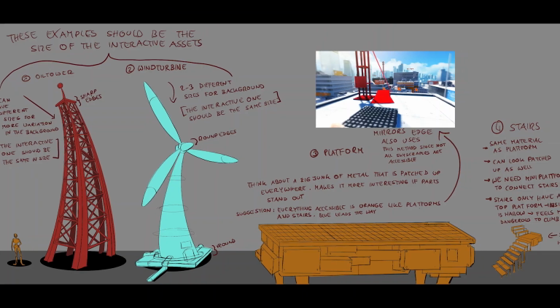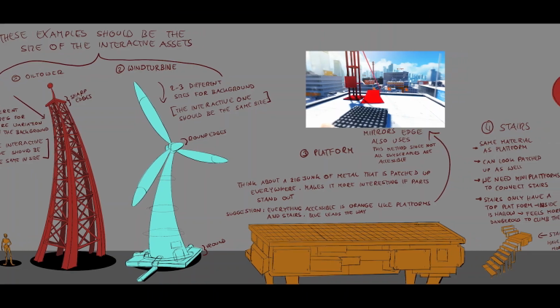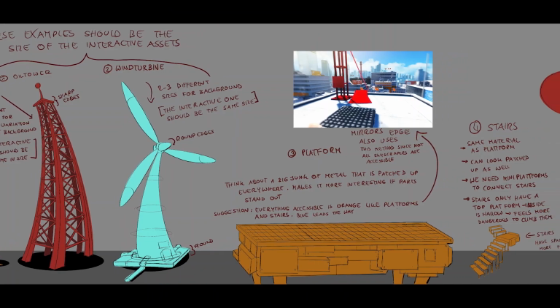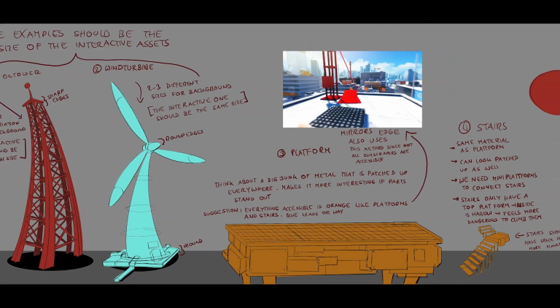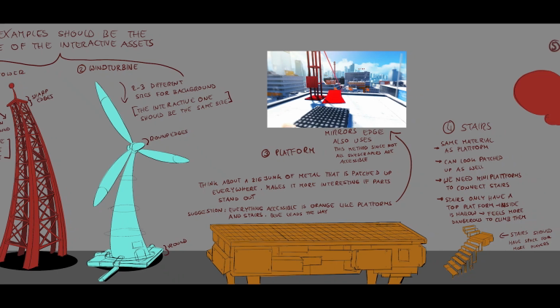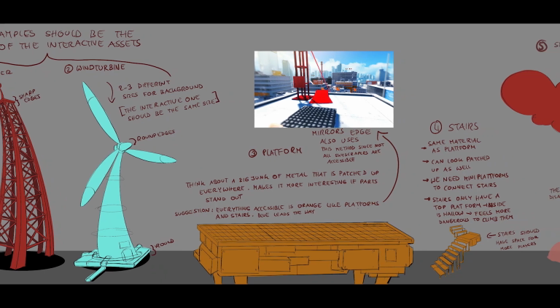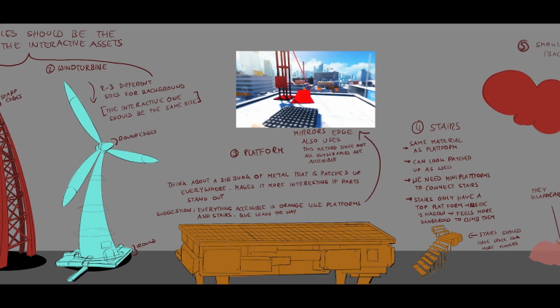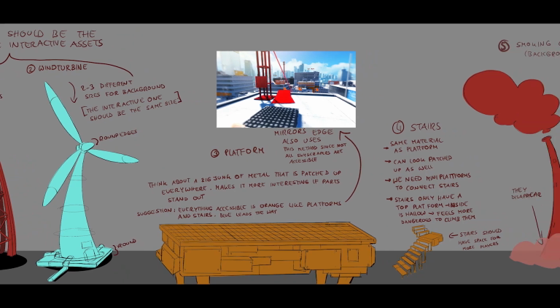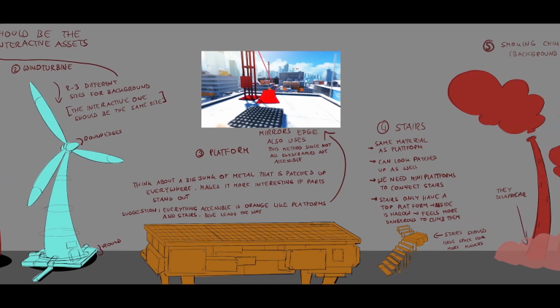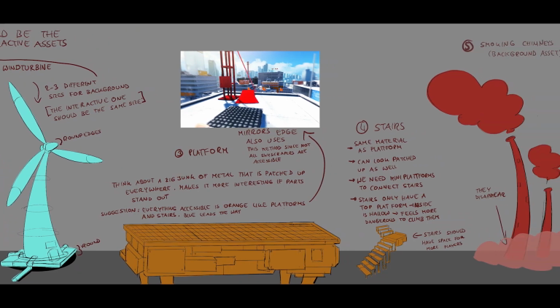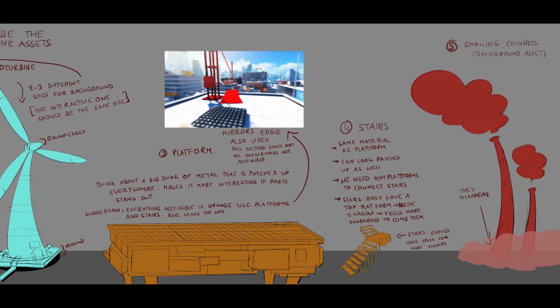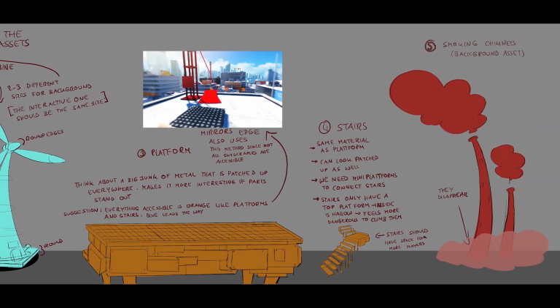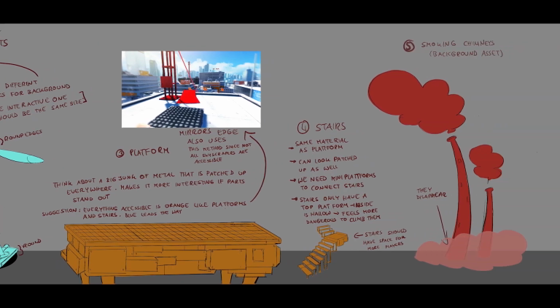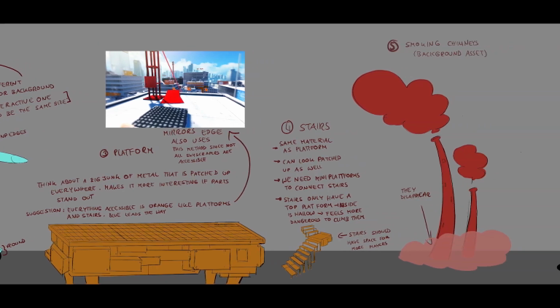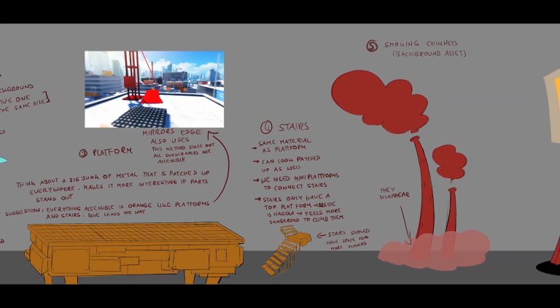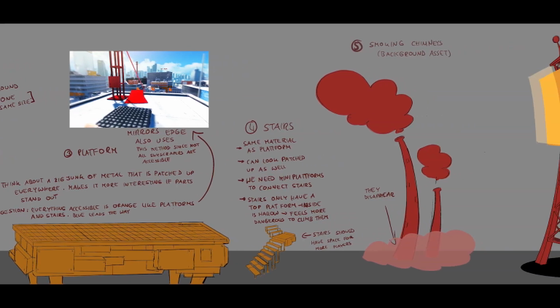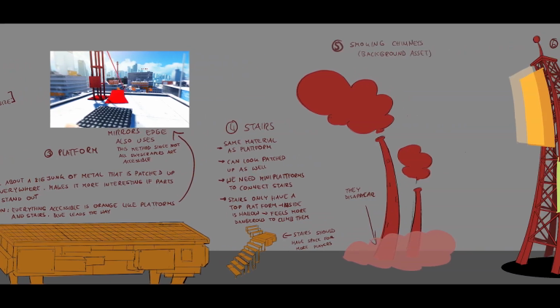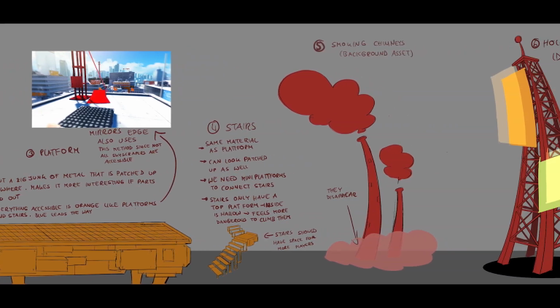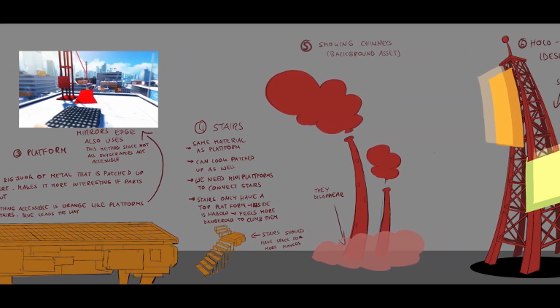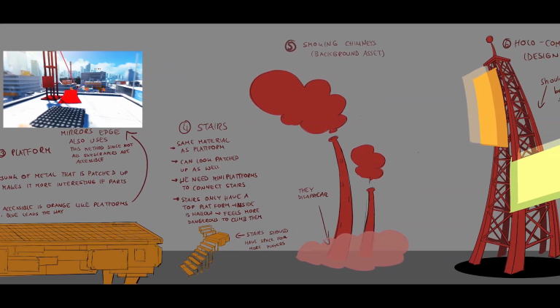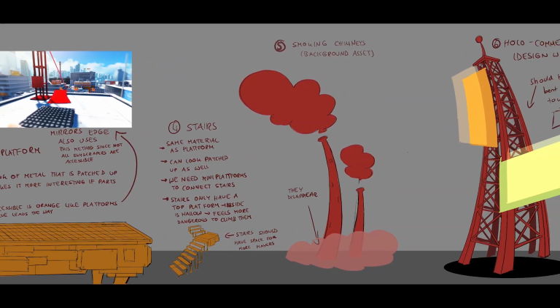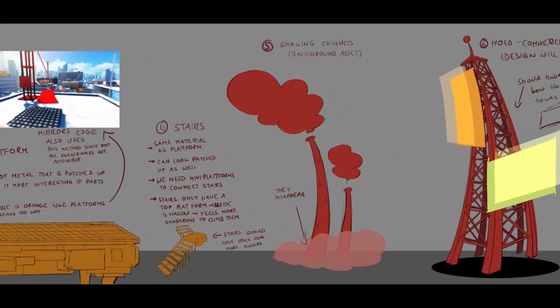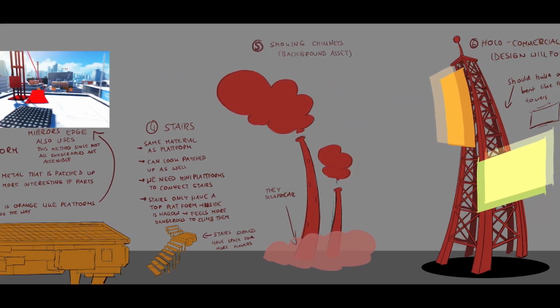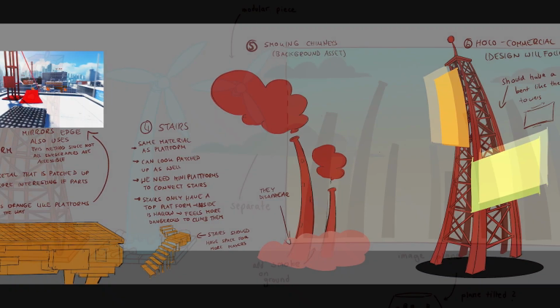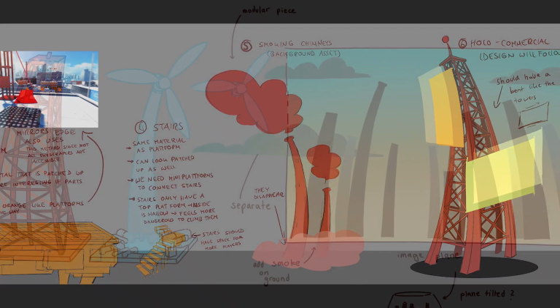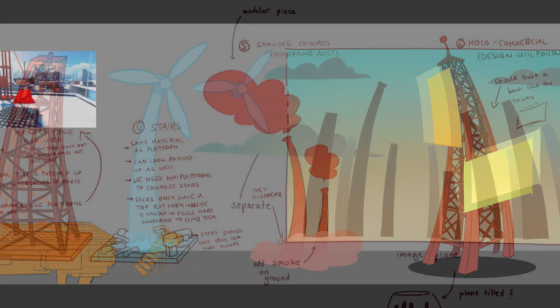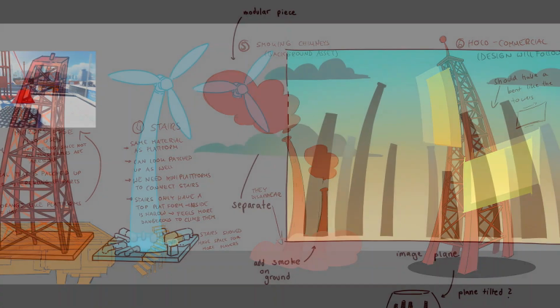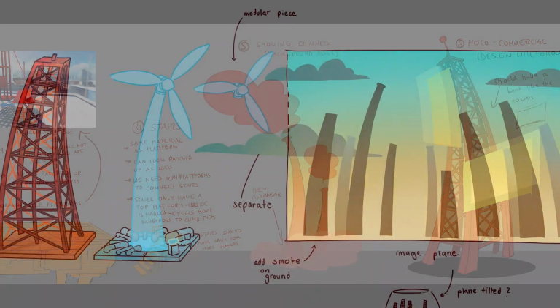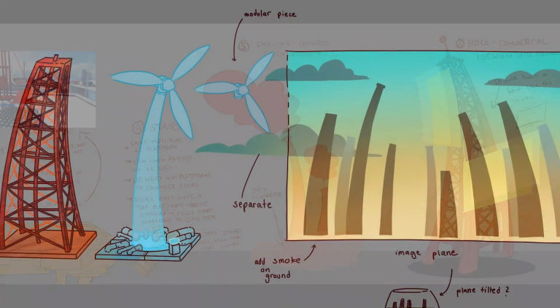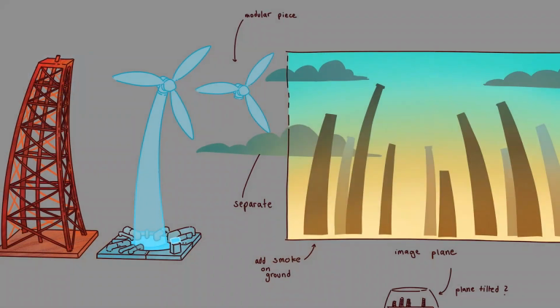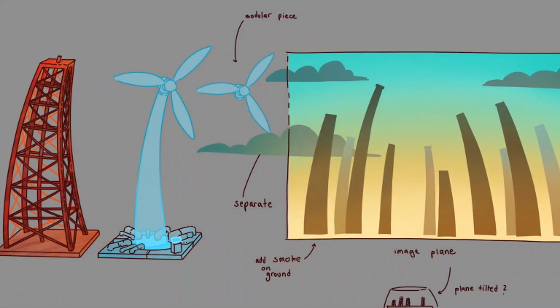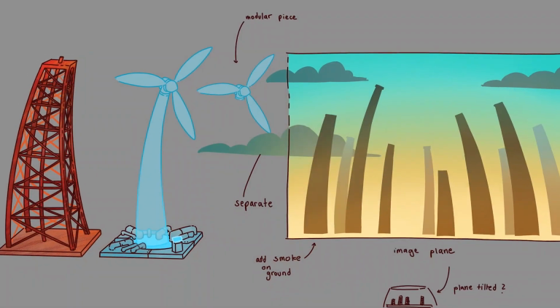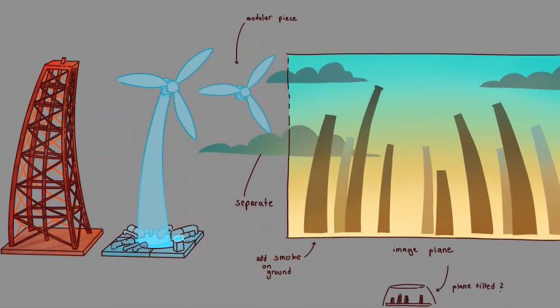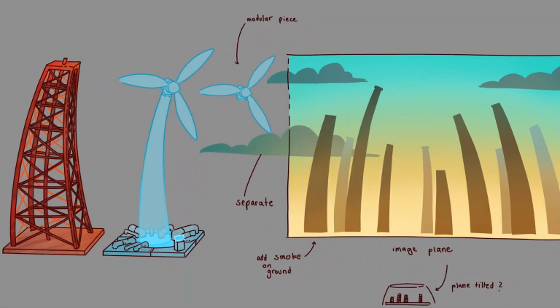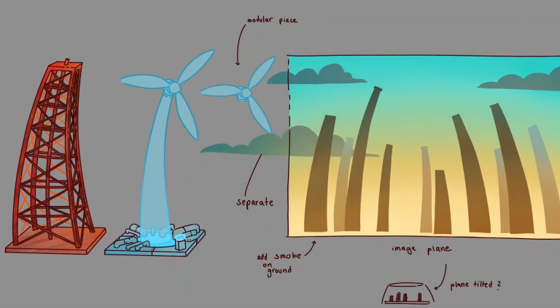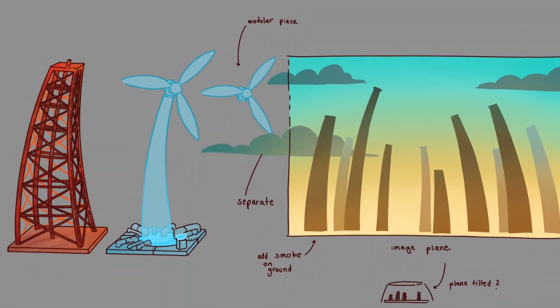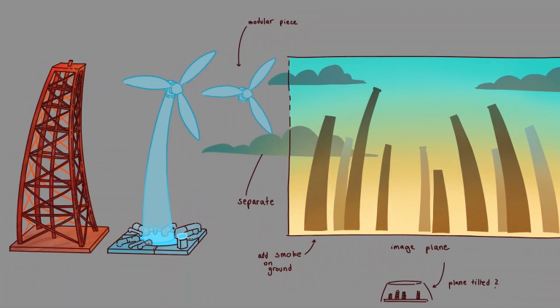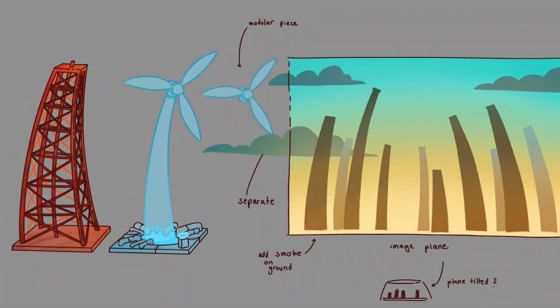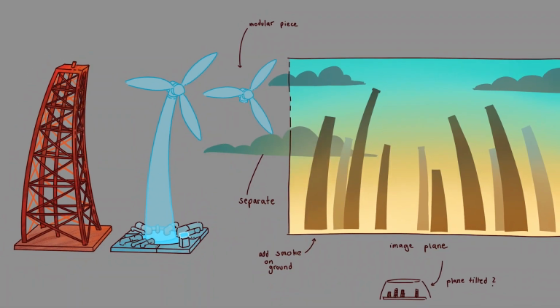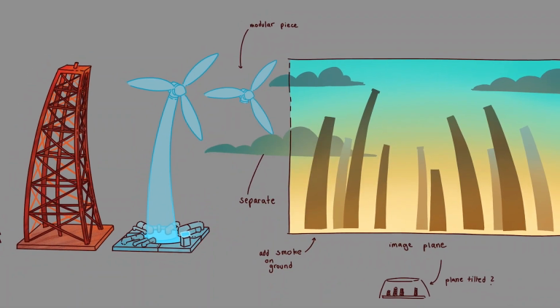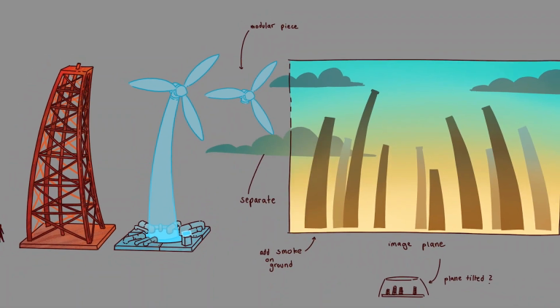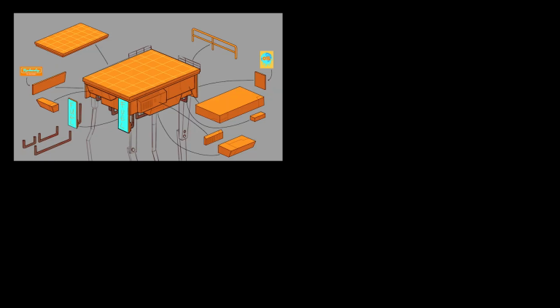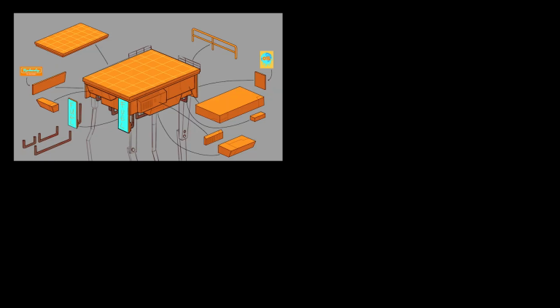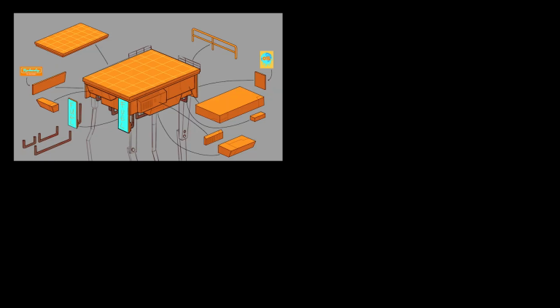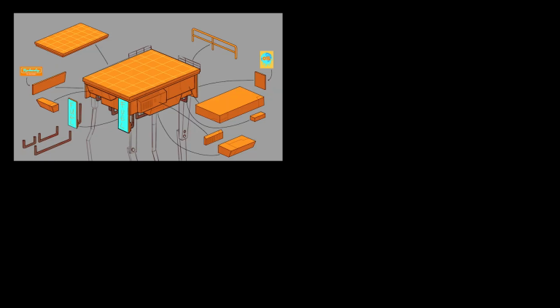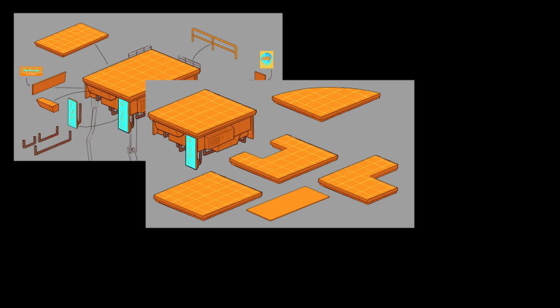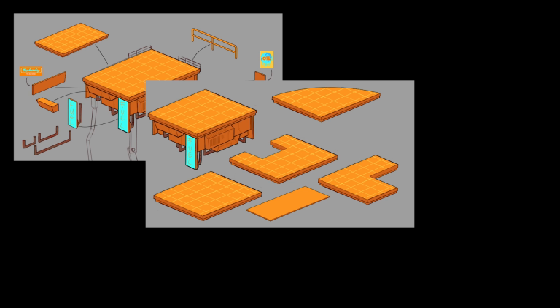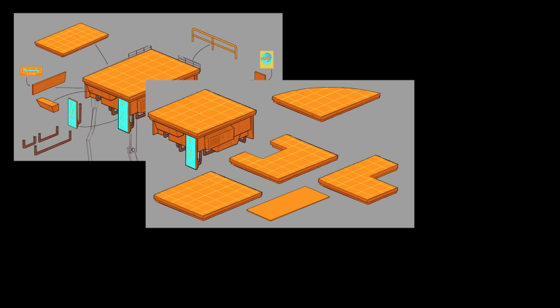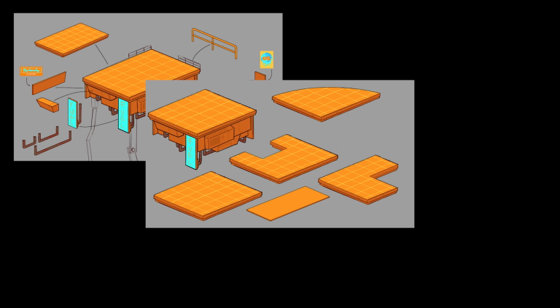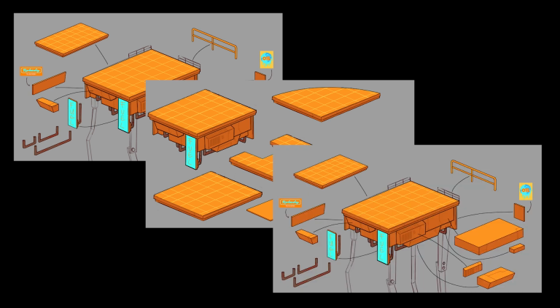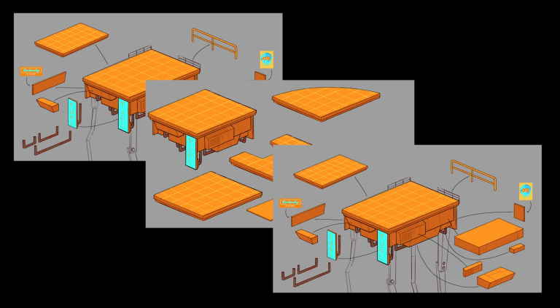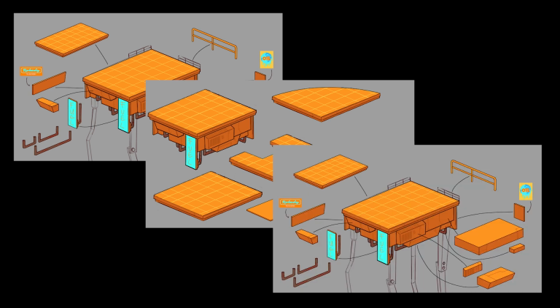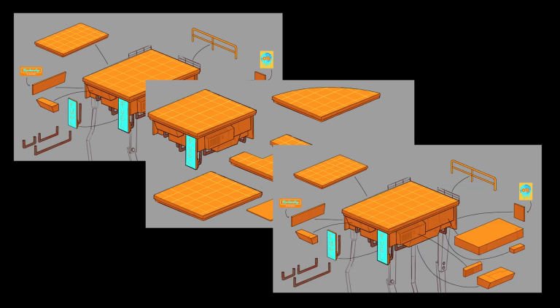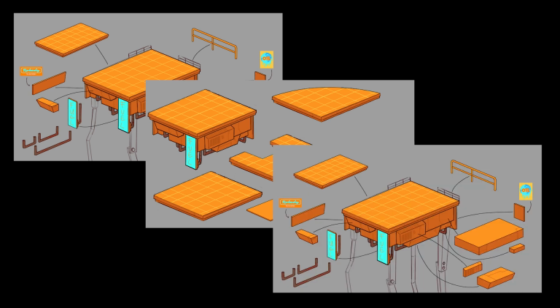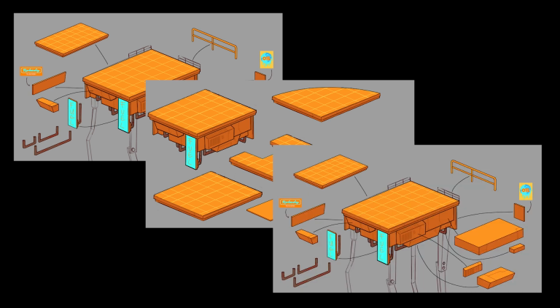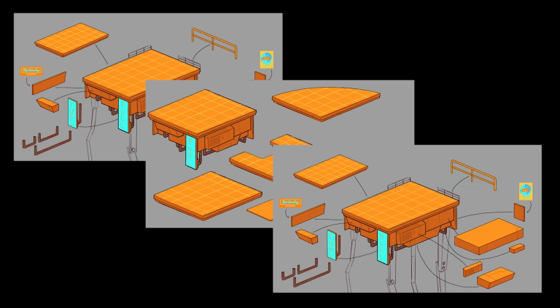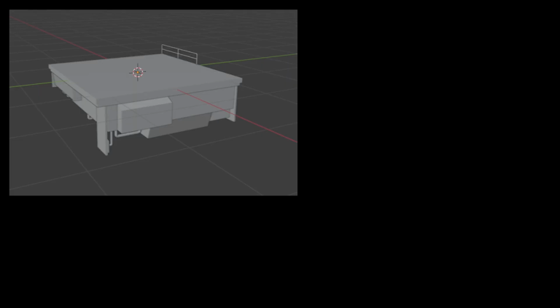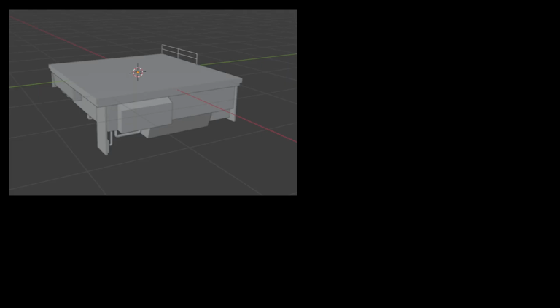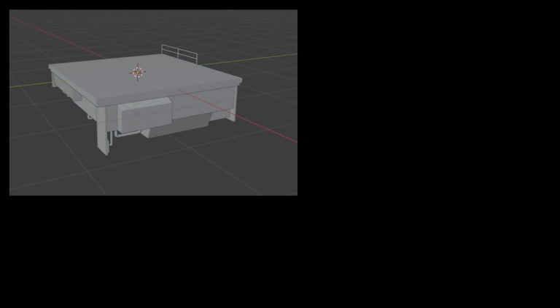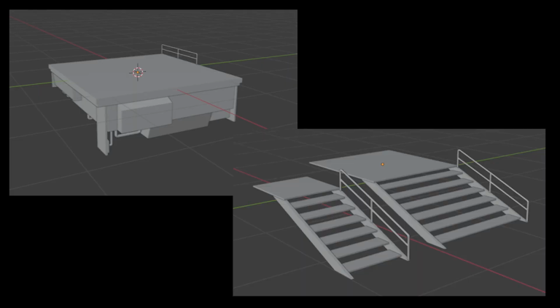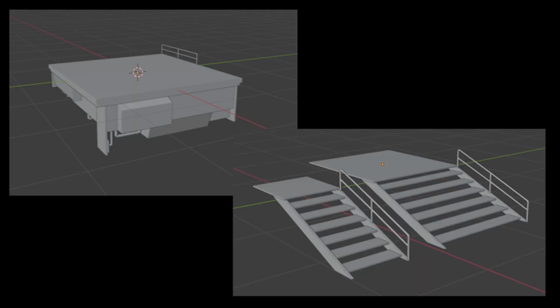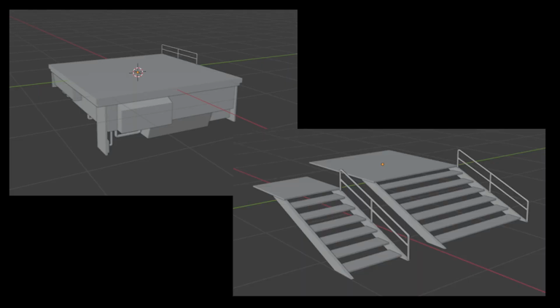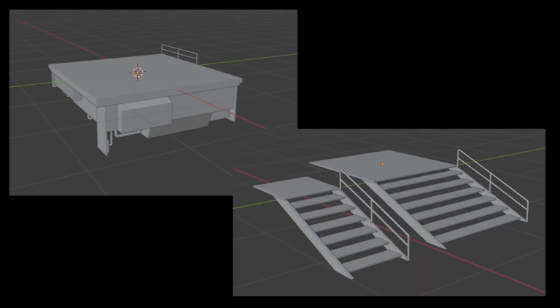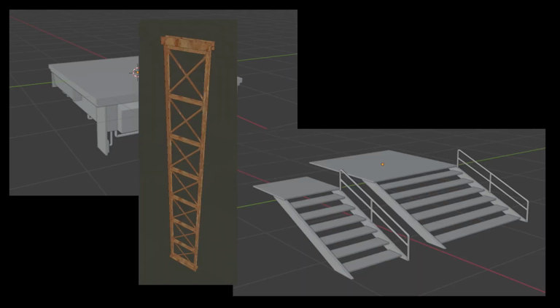As we have settled on a style guide and the general visual game aesthetic, we are currently in asset development for the visual prototype.